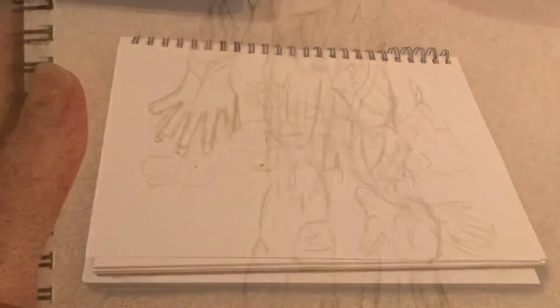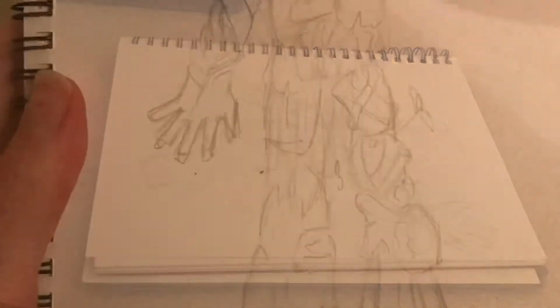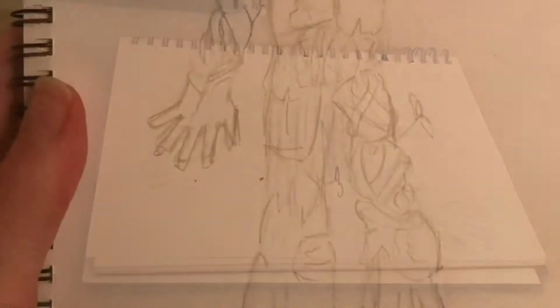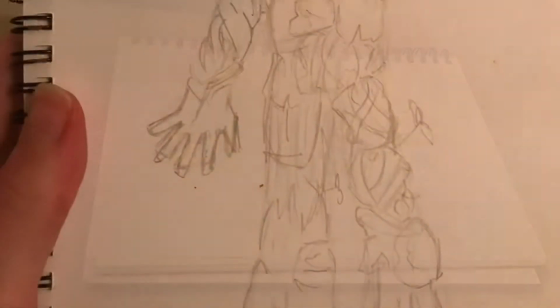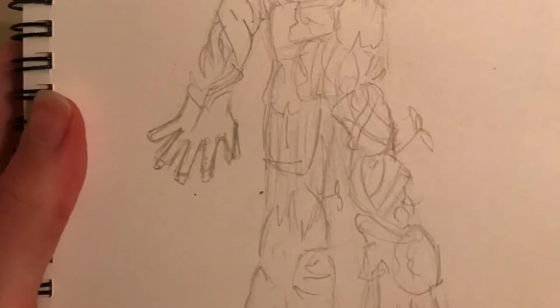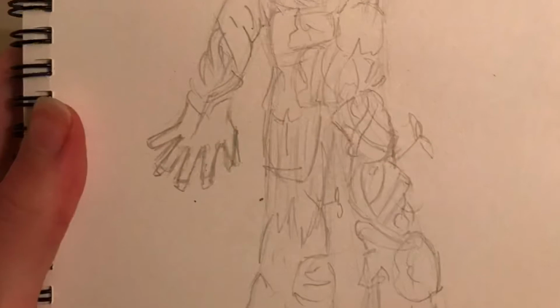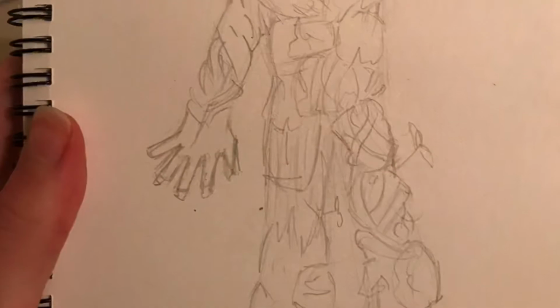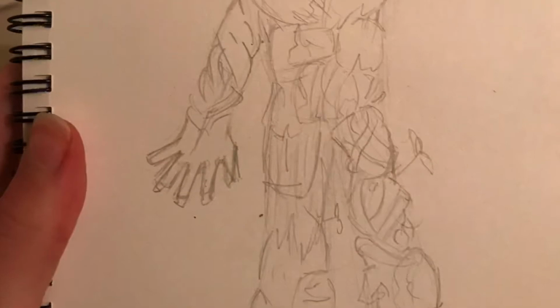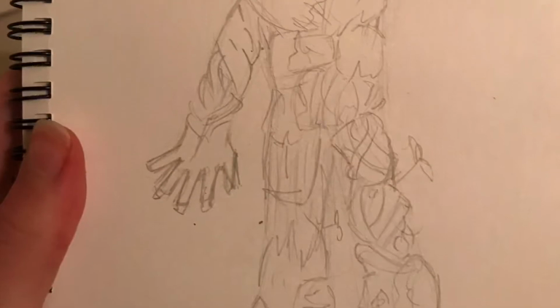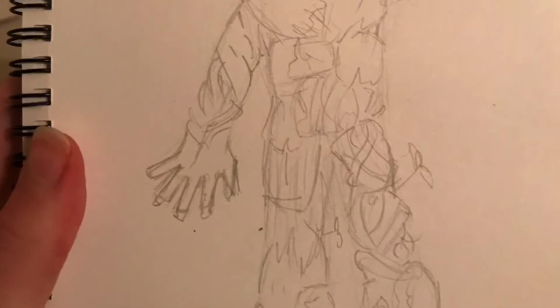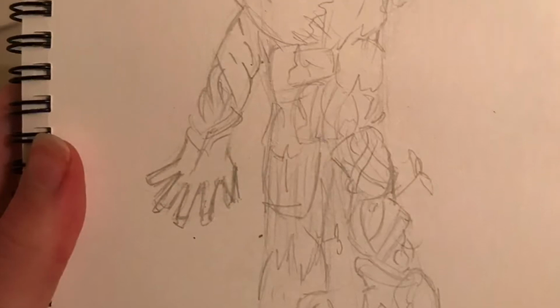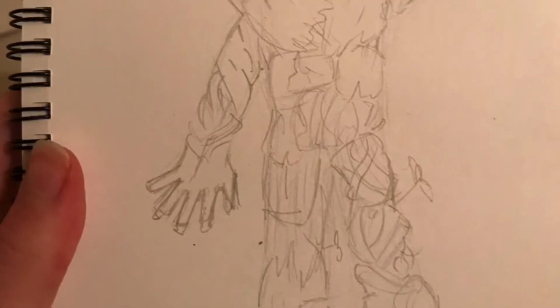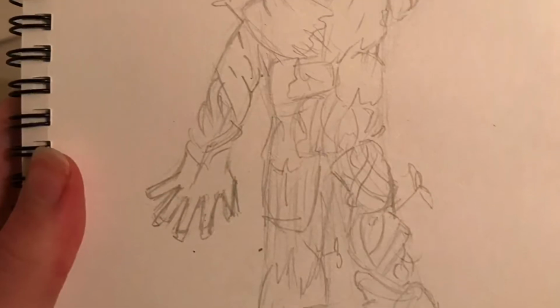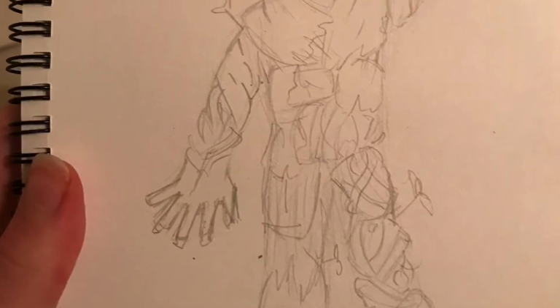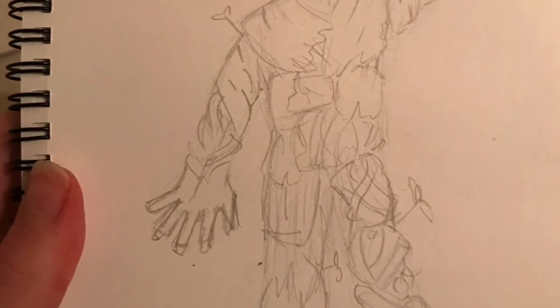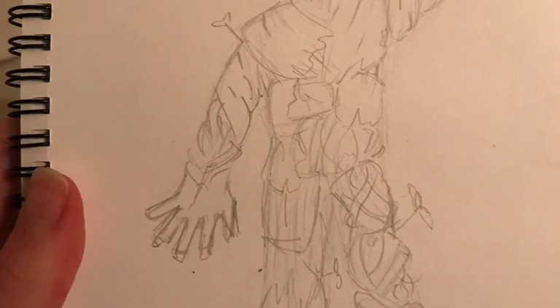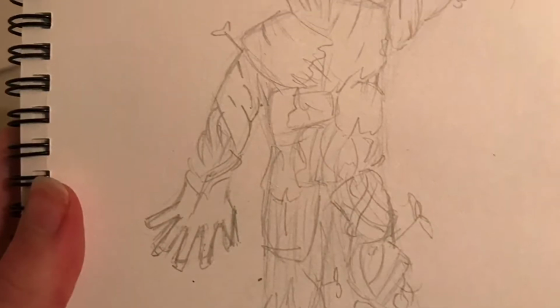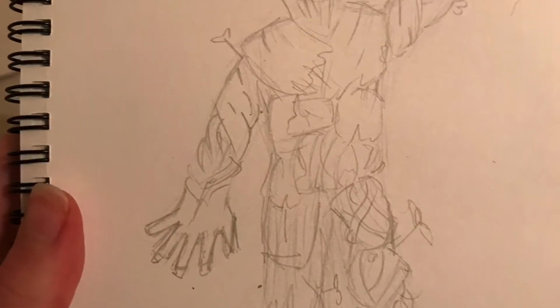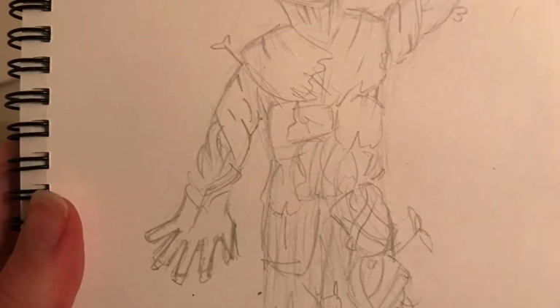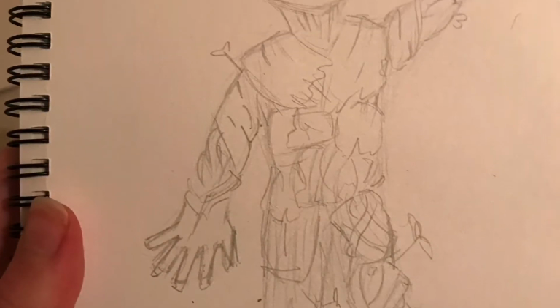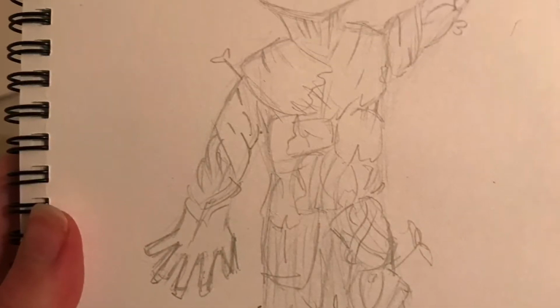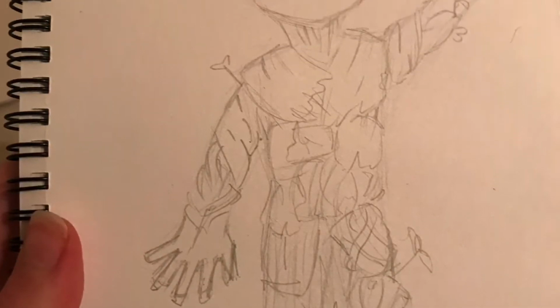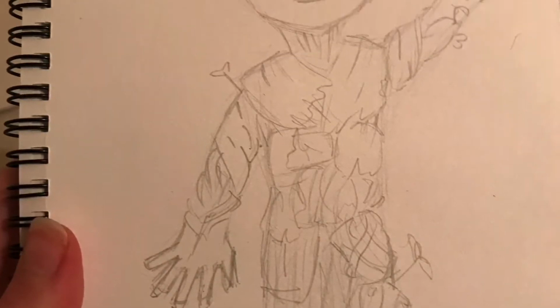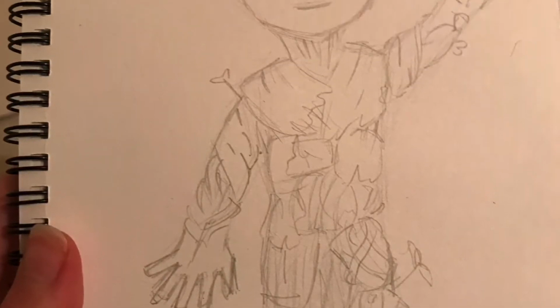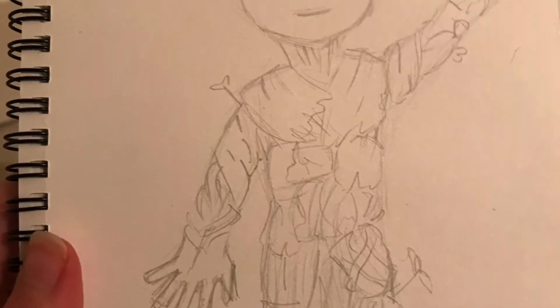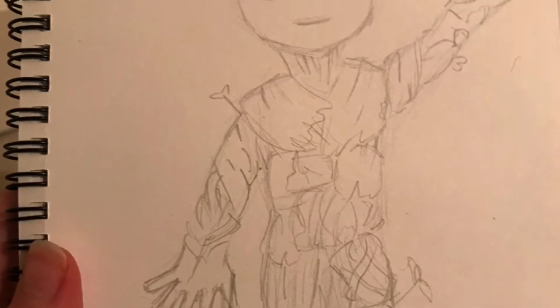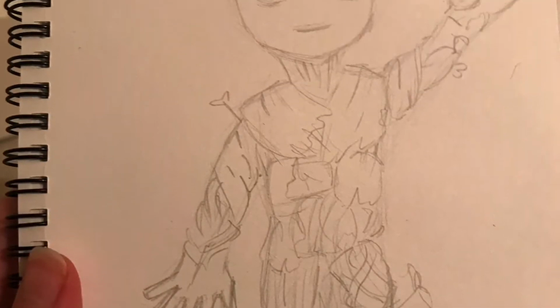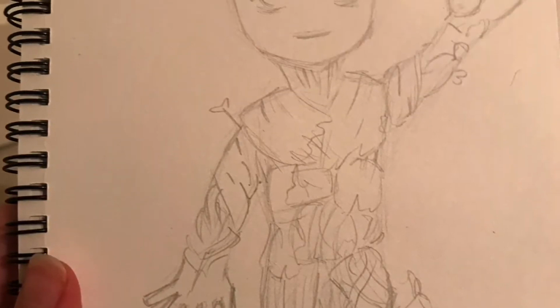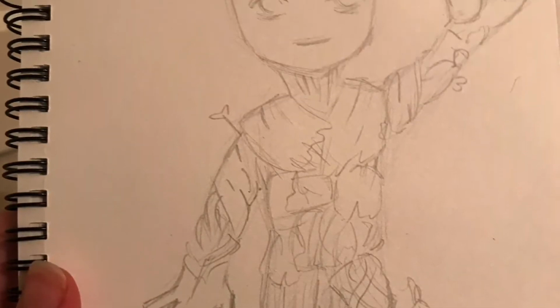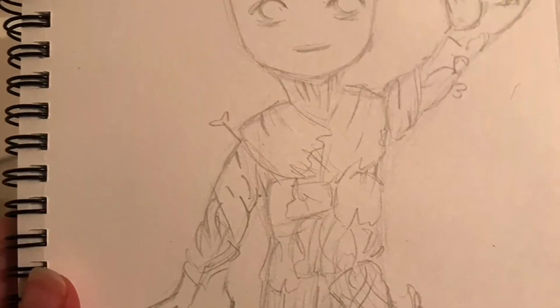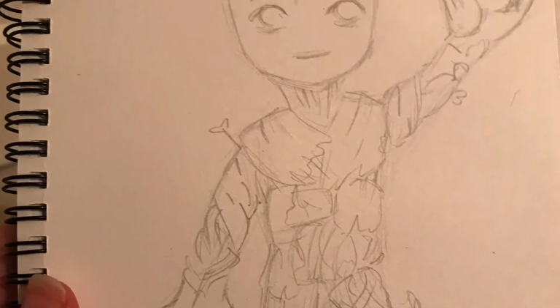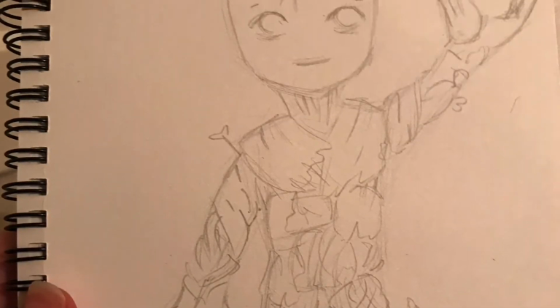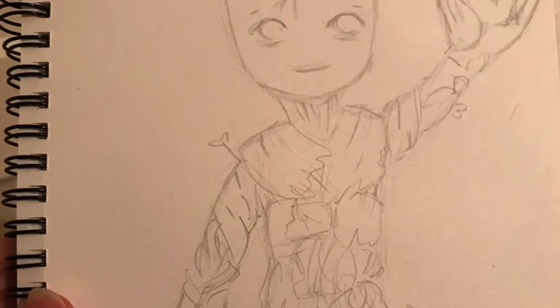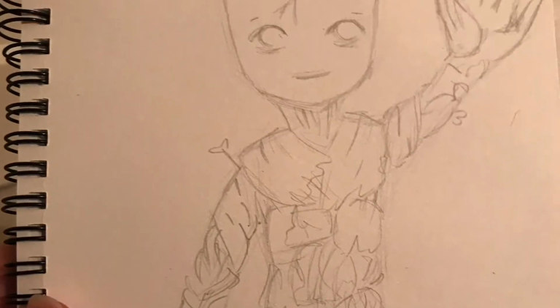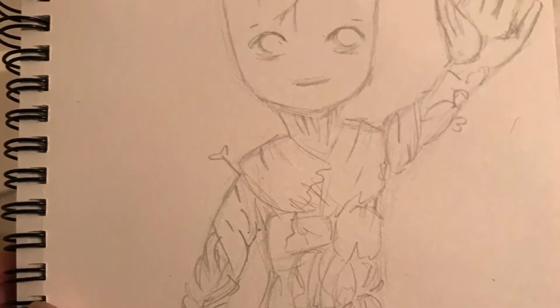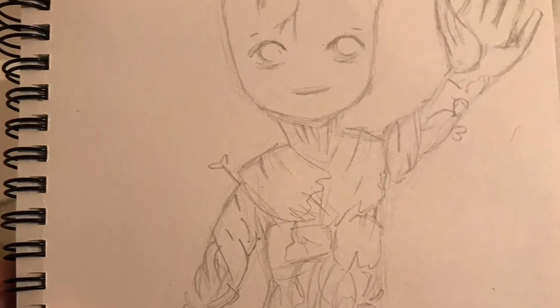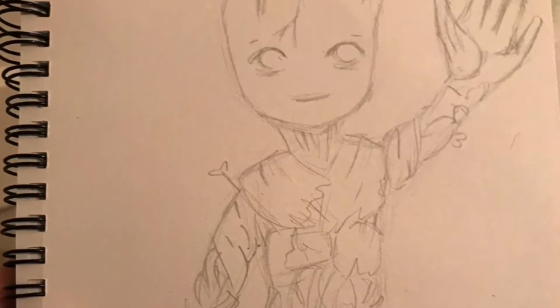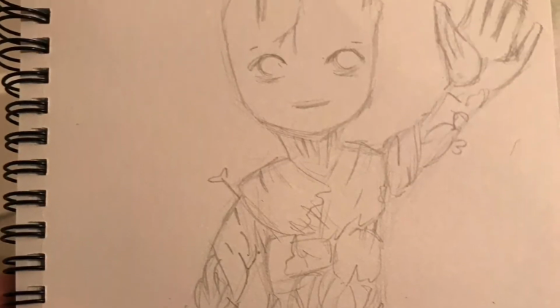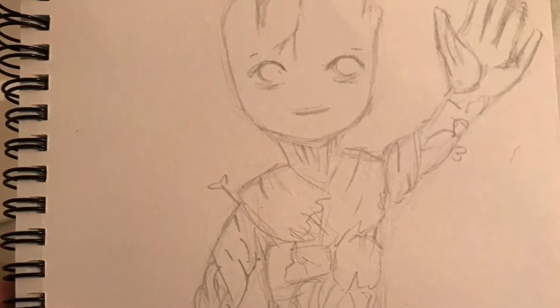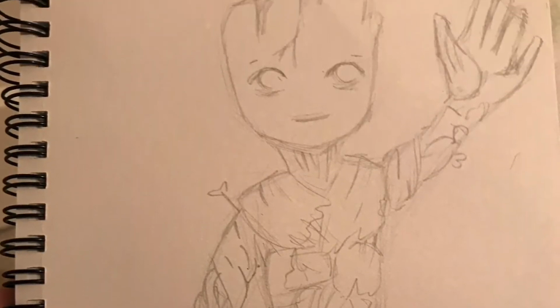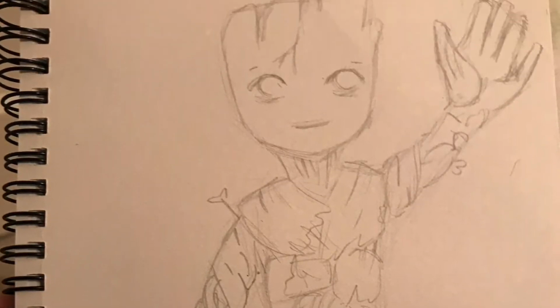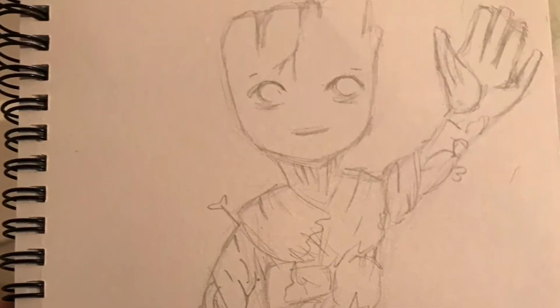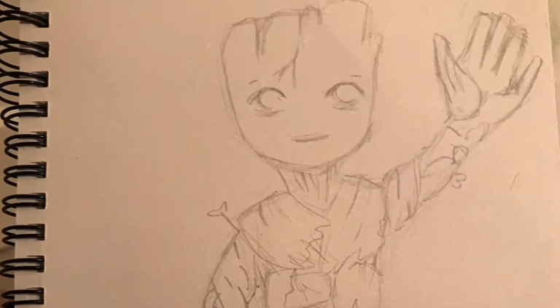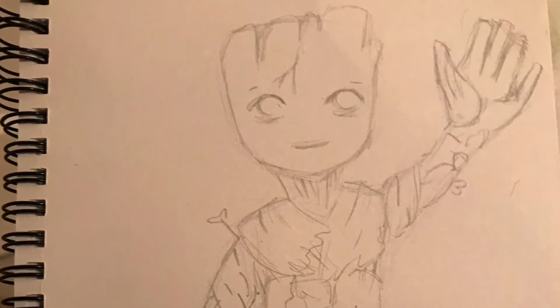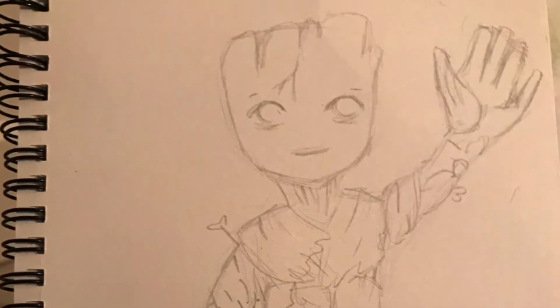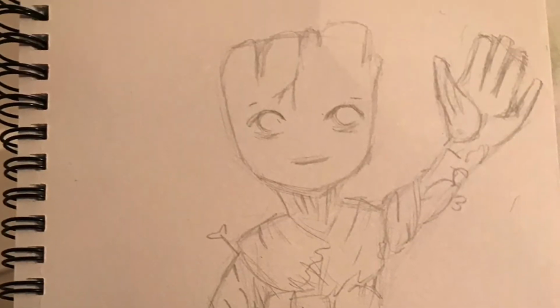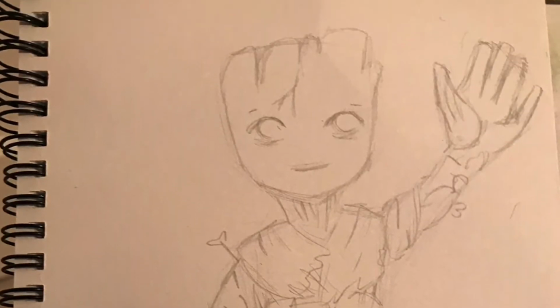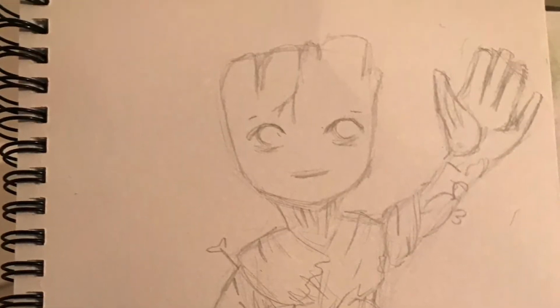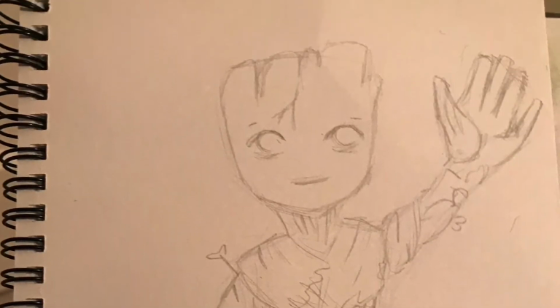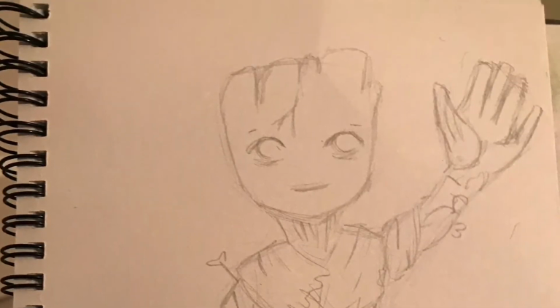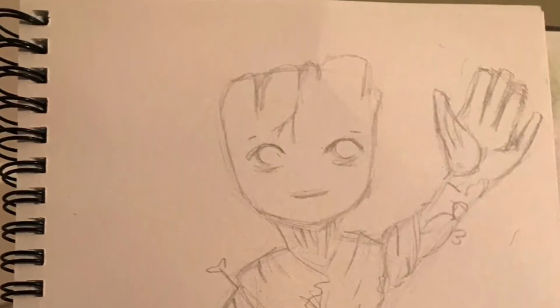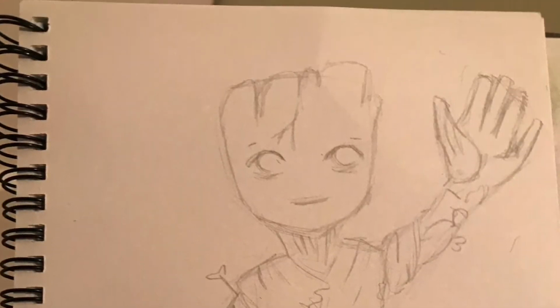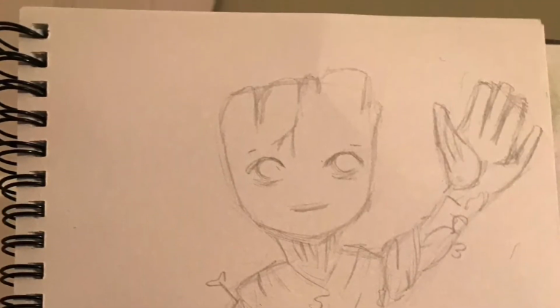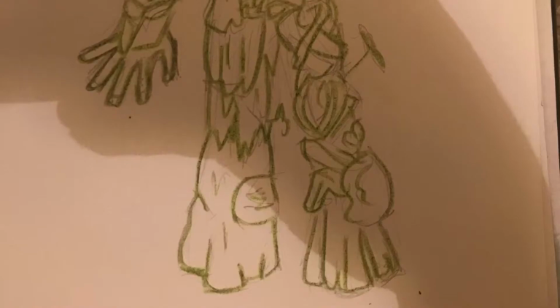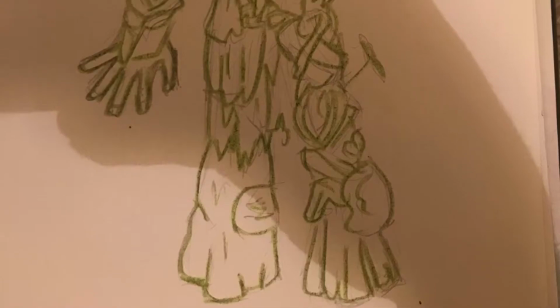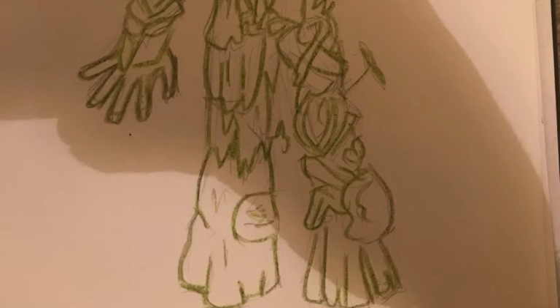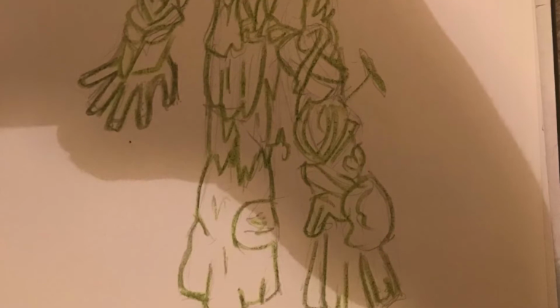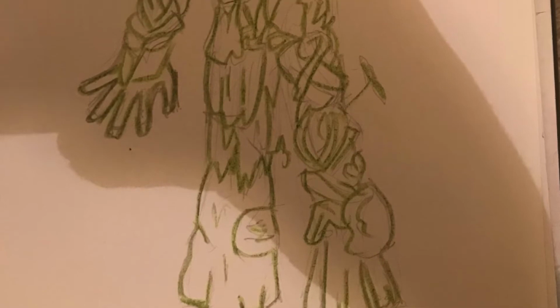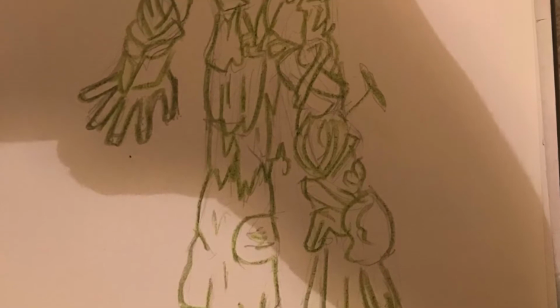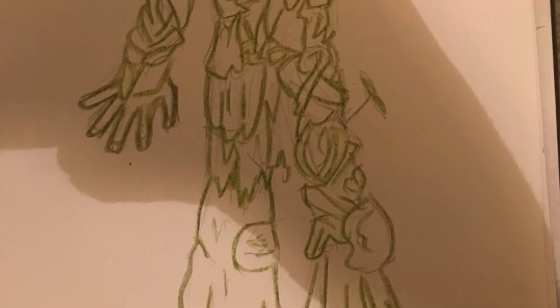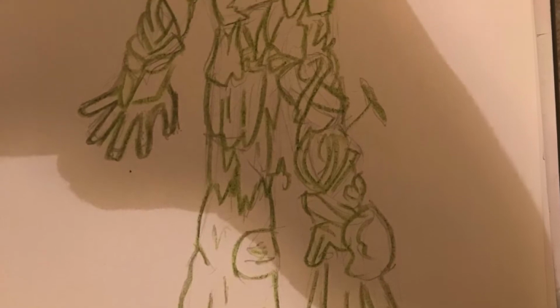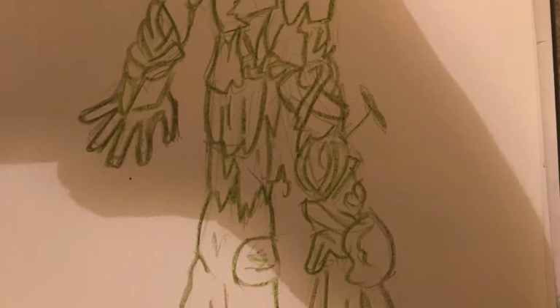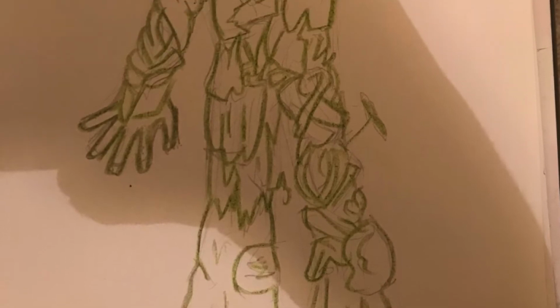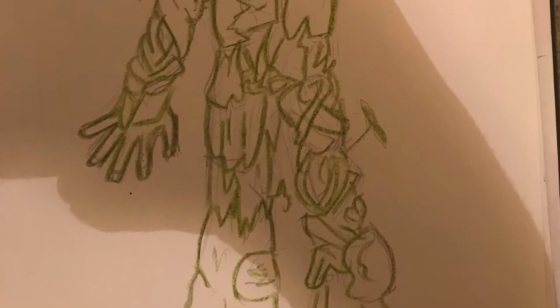That's the sketch and I decided to go over it in green coloured pencil since that would react better with my alcohol markers.